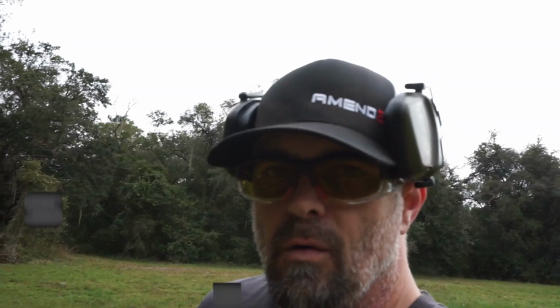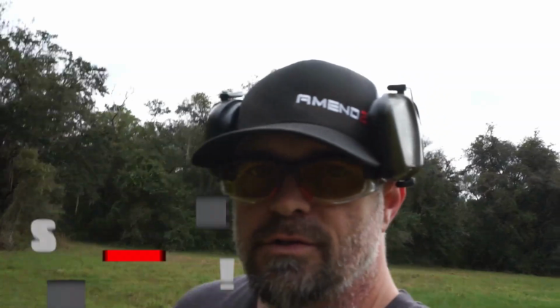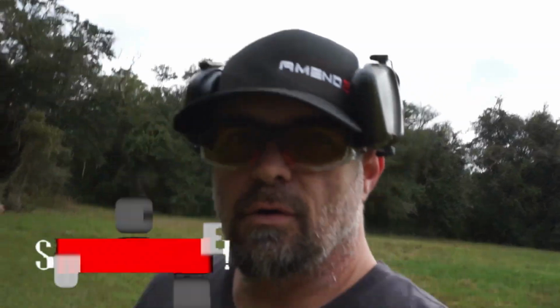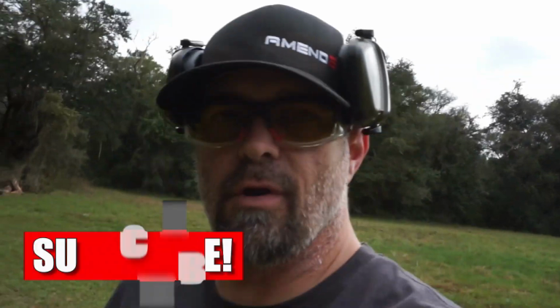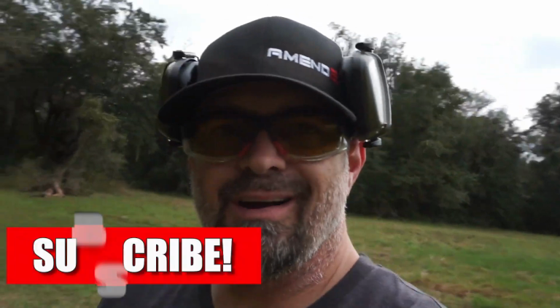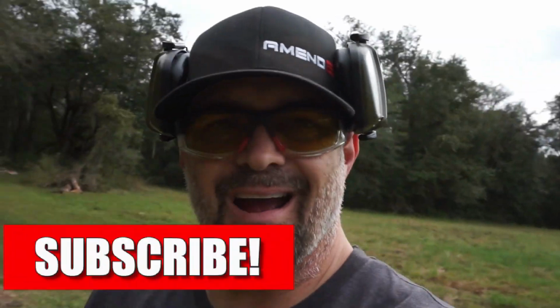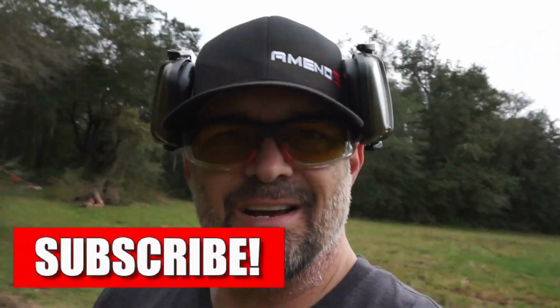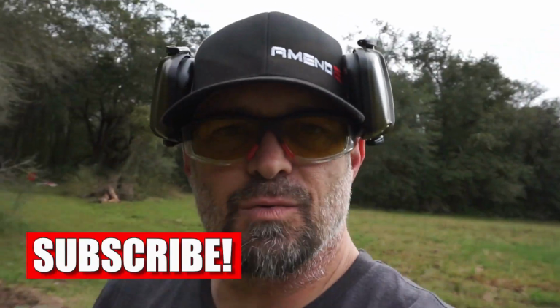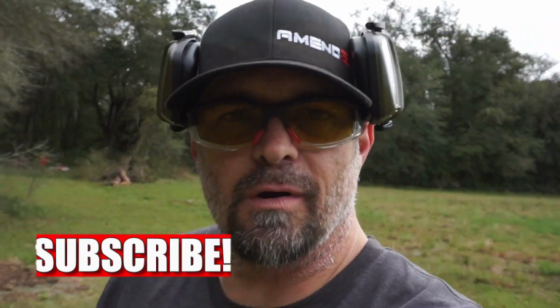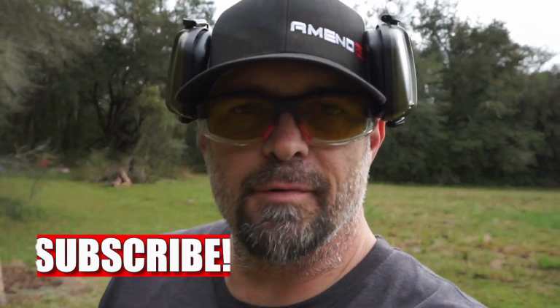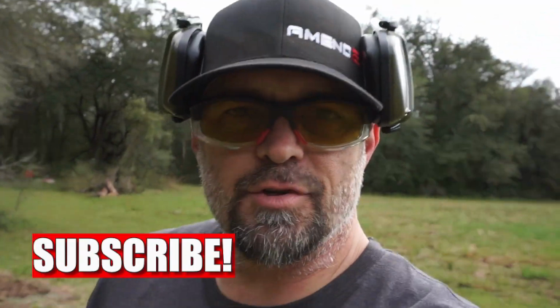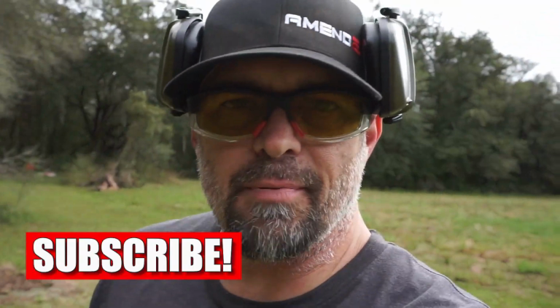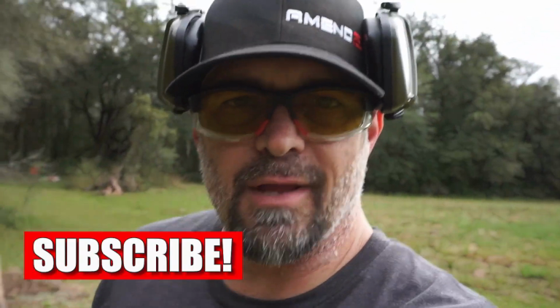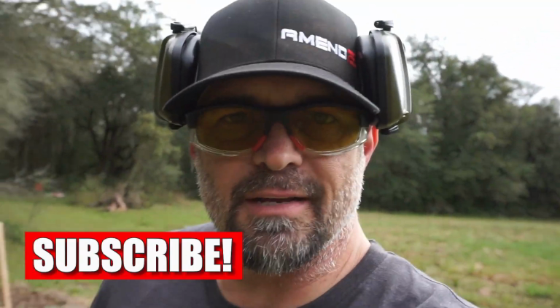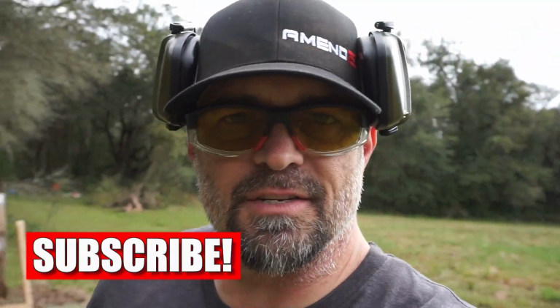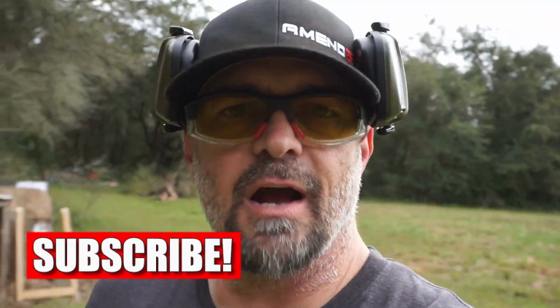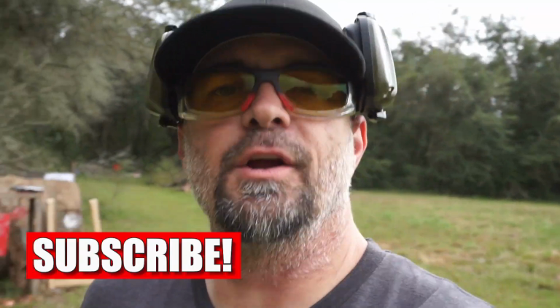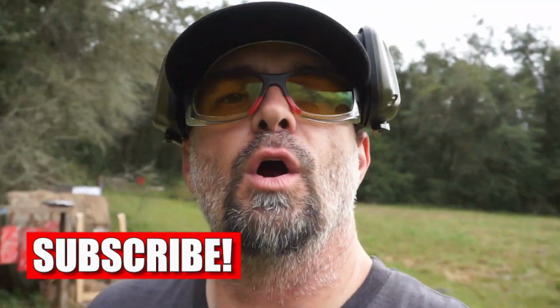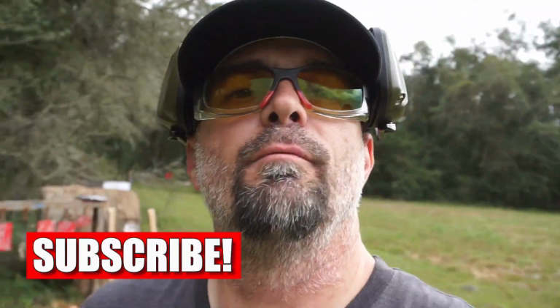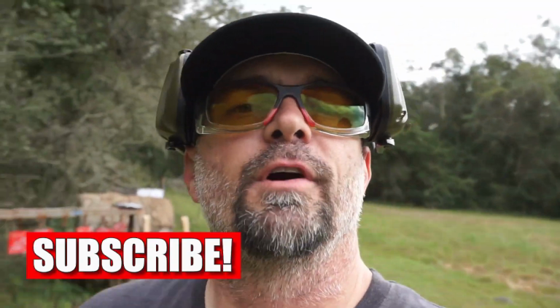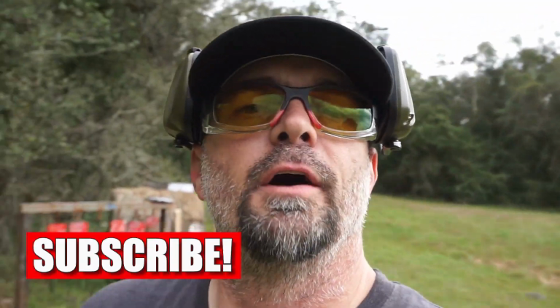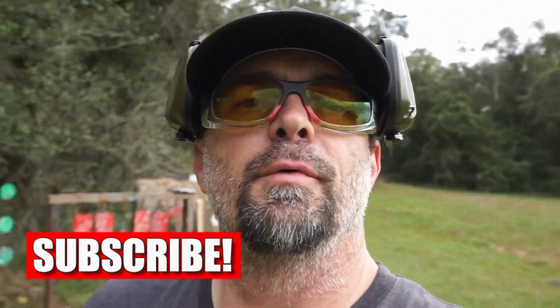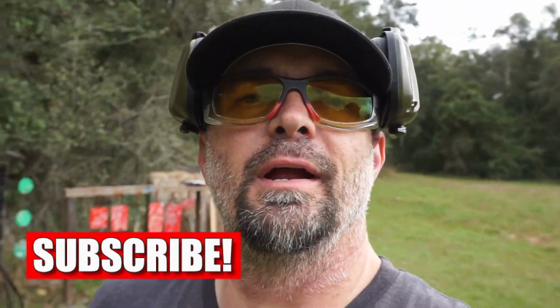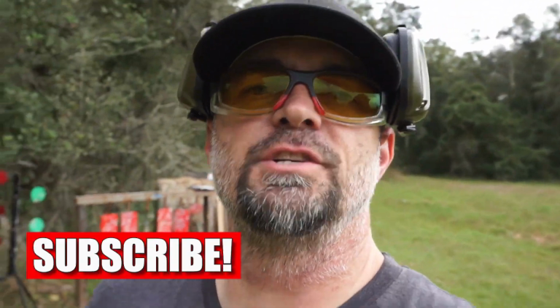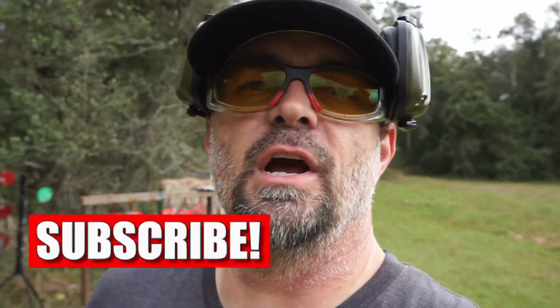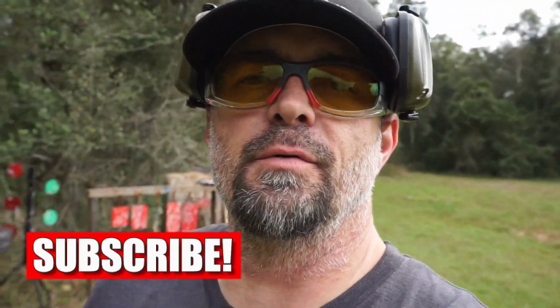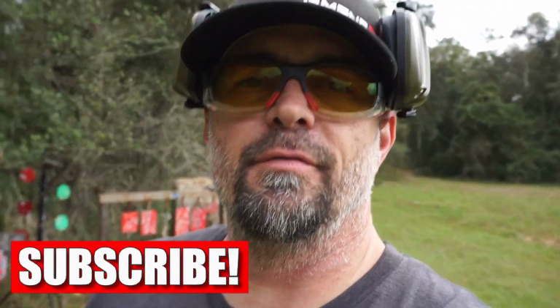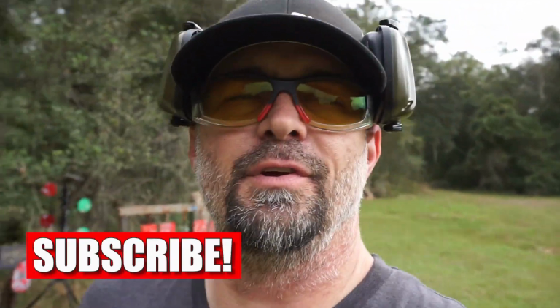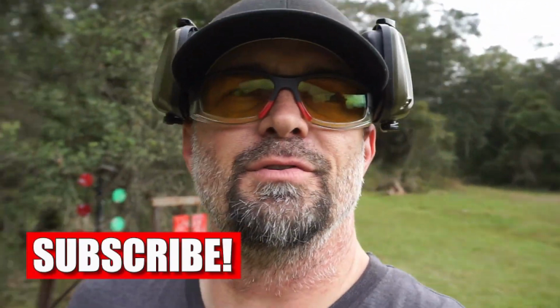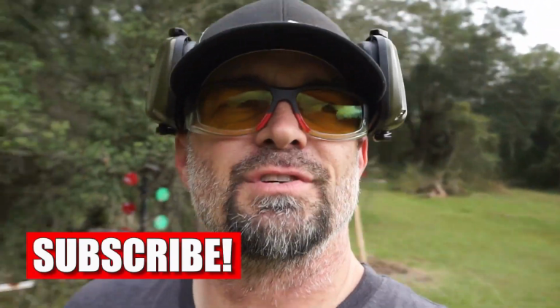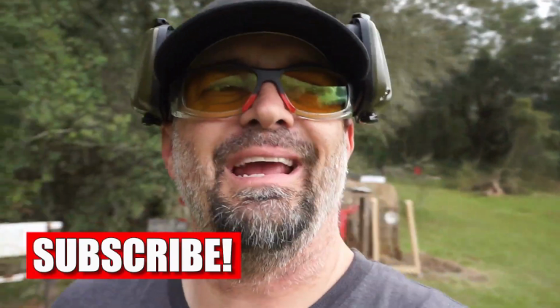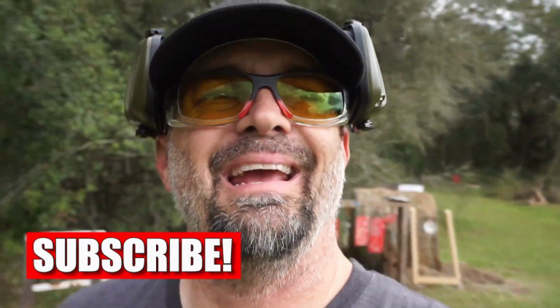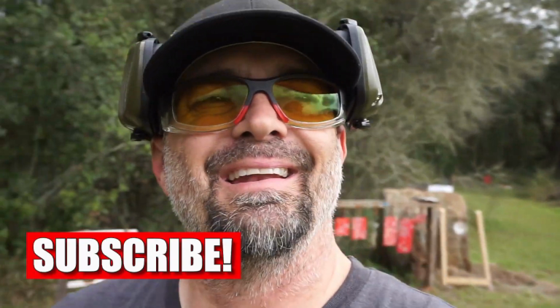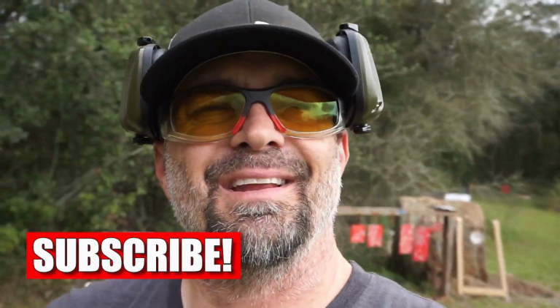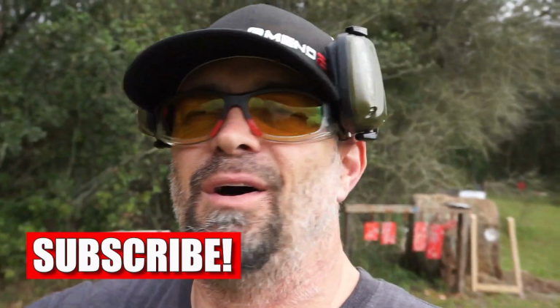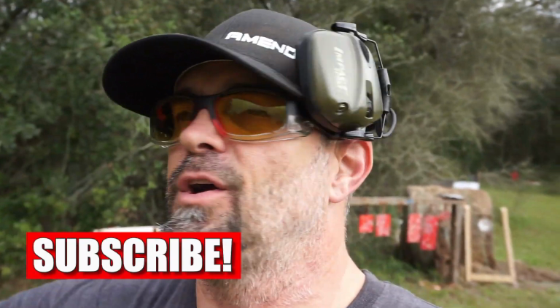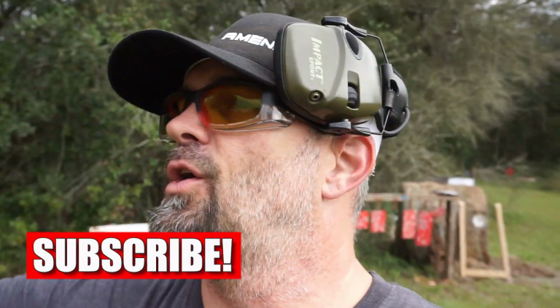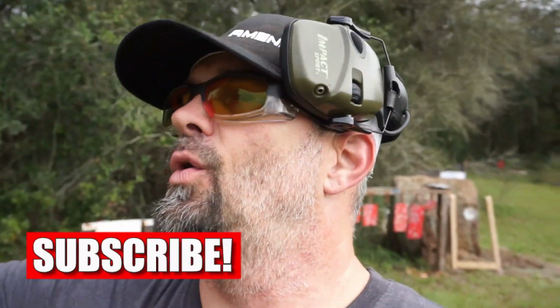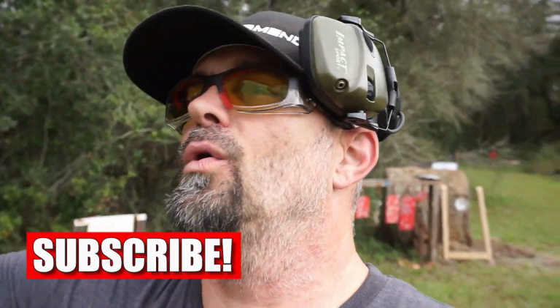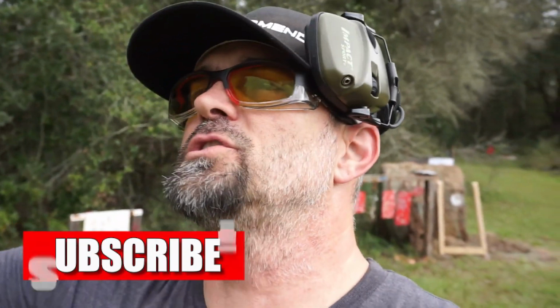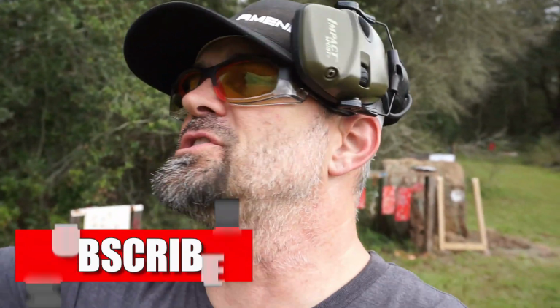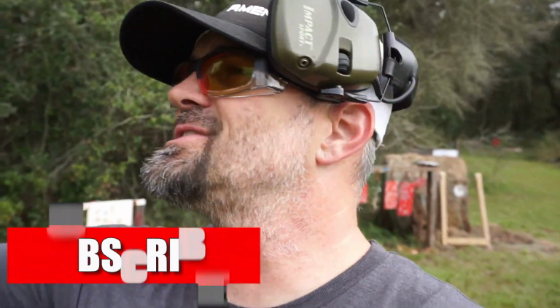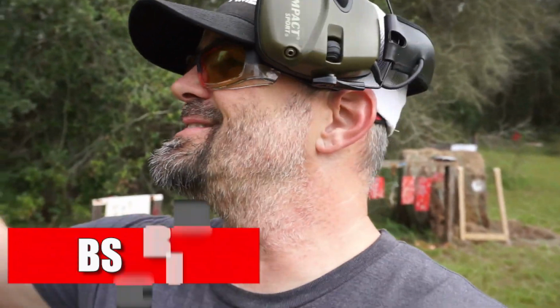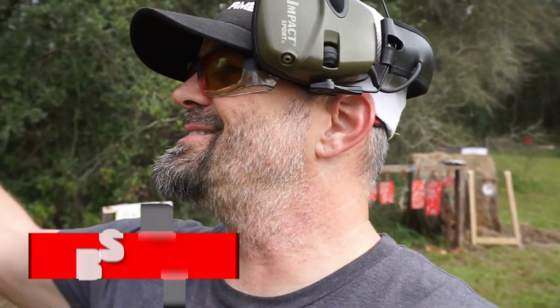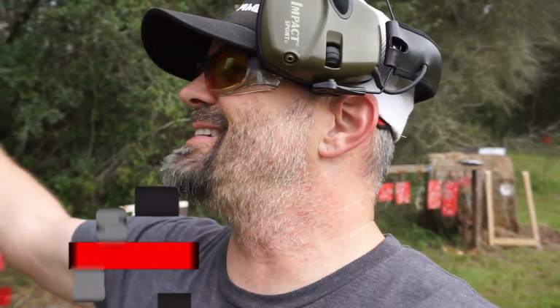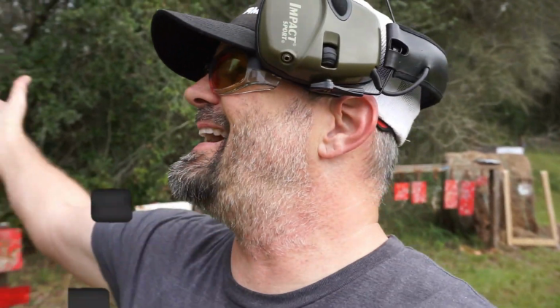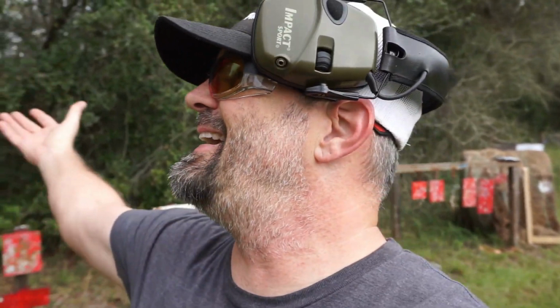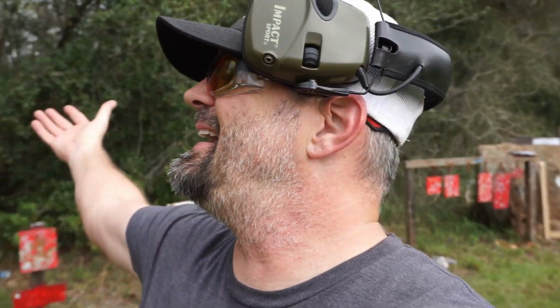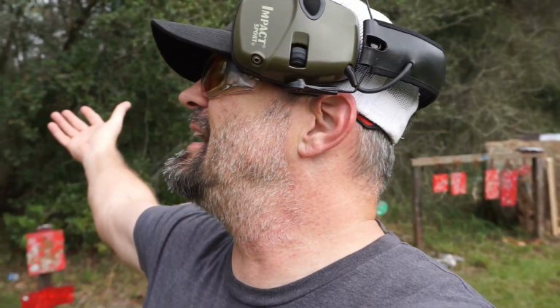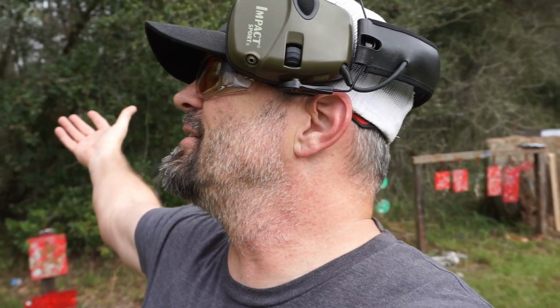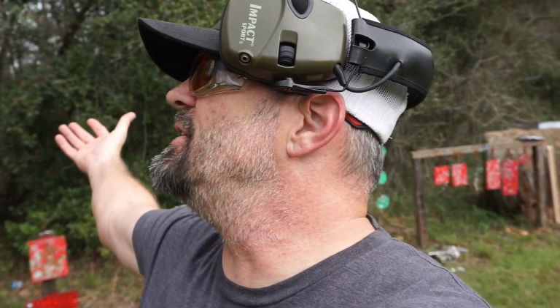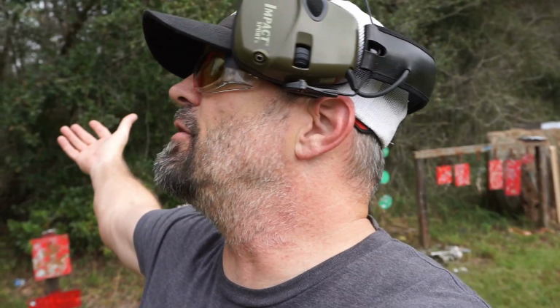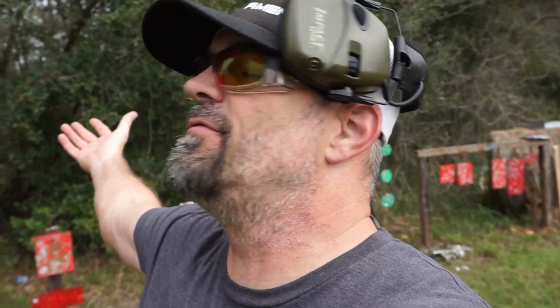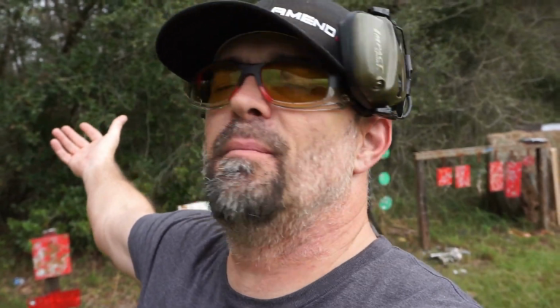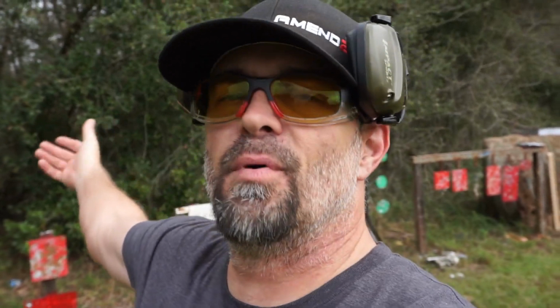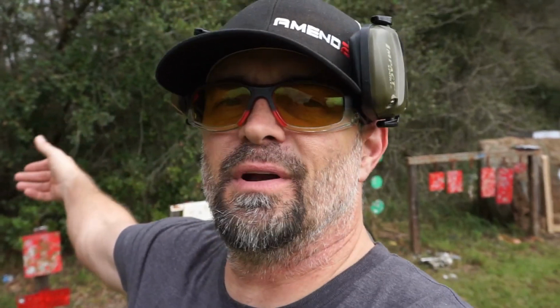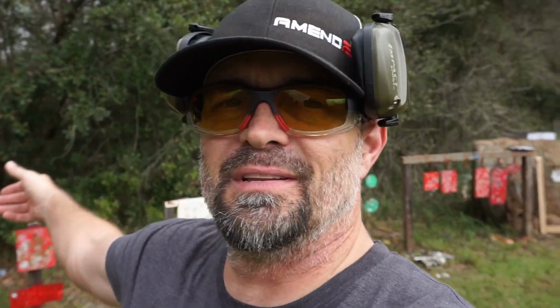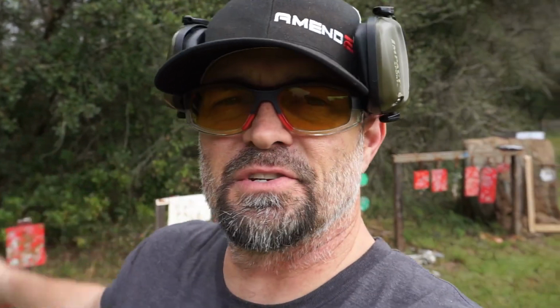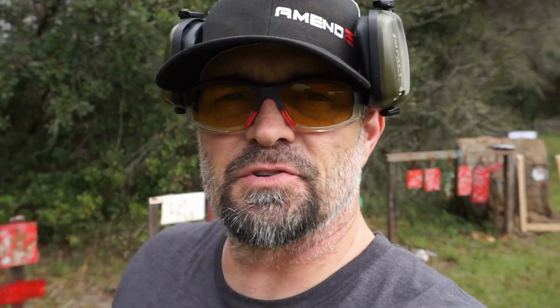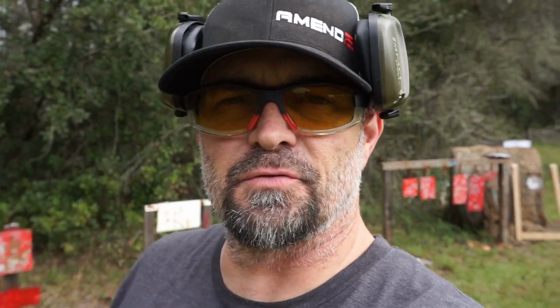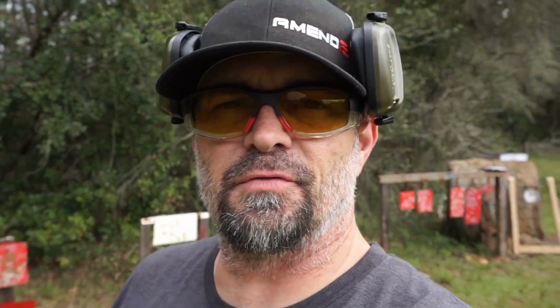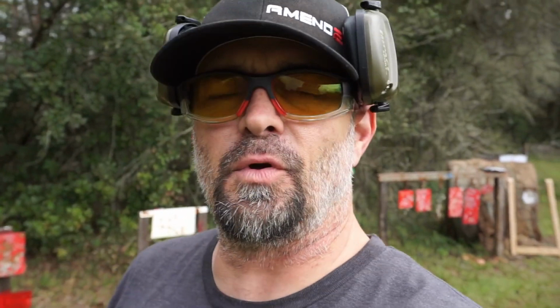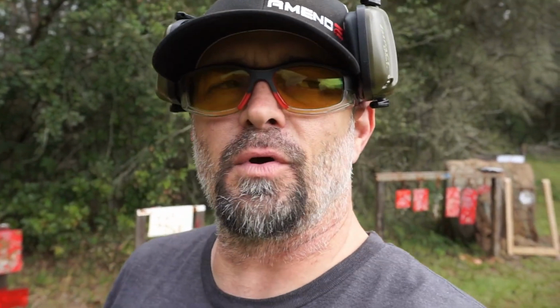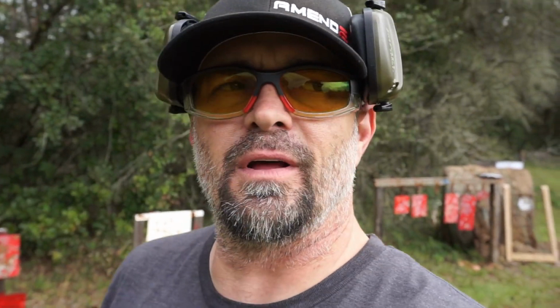What's going on guys? Welcome to Drop It Like It Scott, your home for gun range, gun reviews, and a gorgeous day here in November in Central Florida.